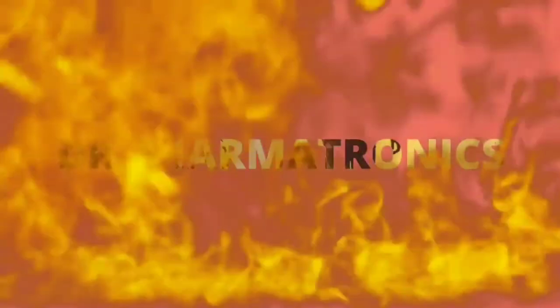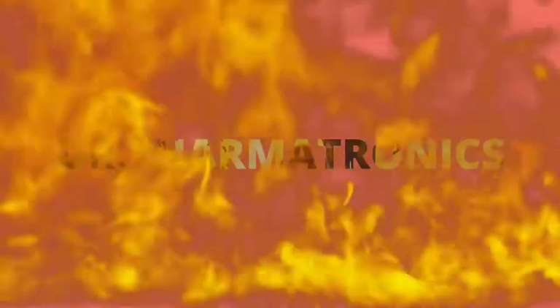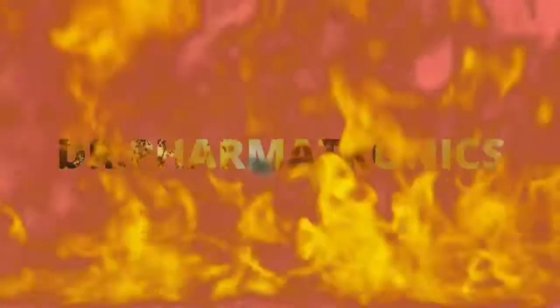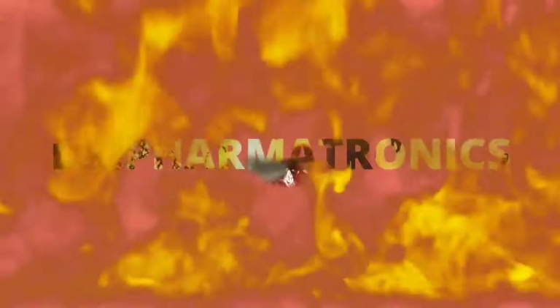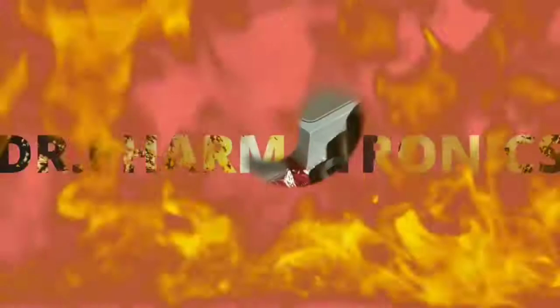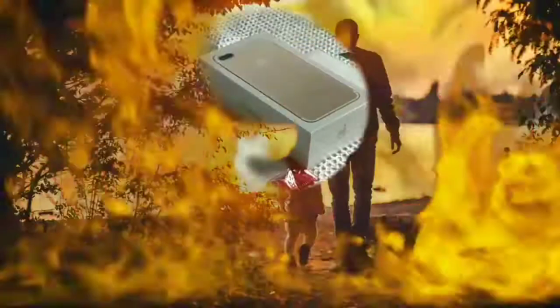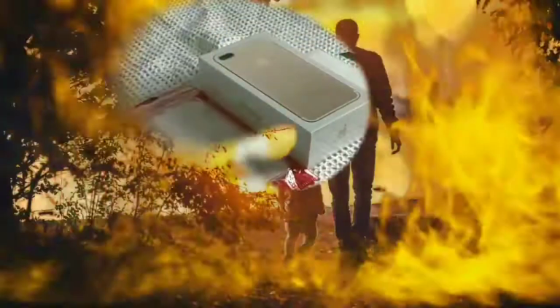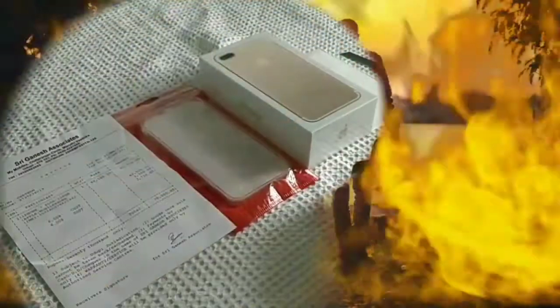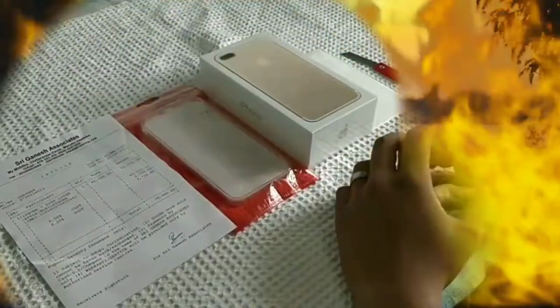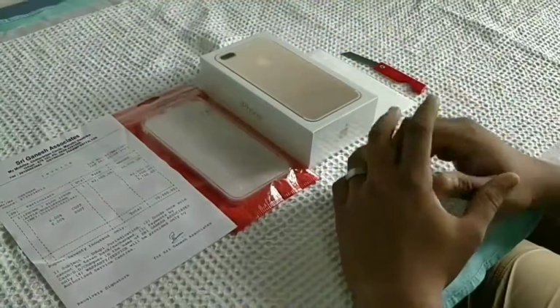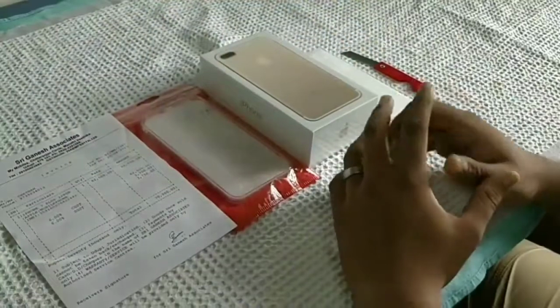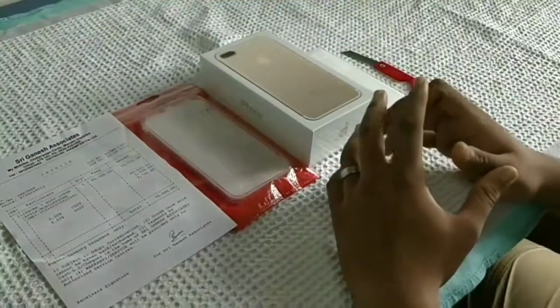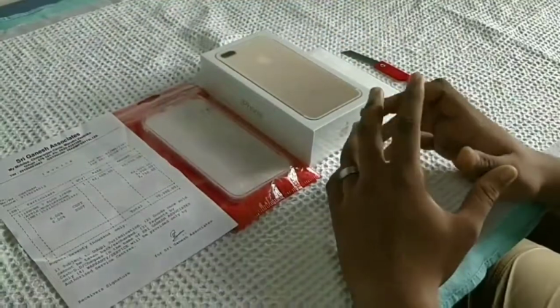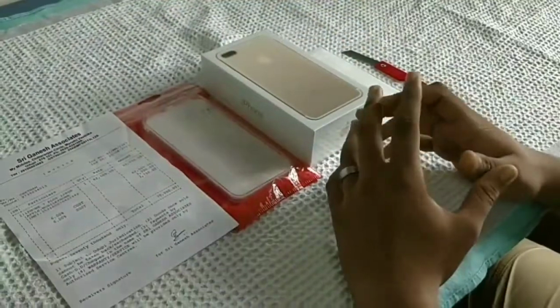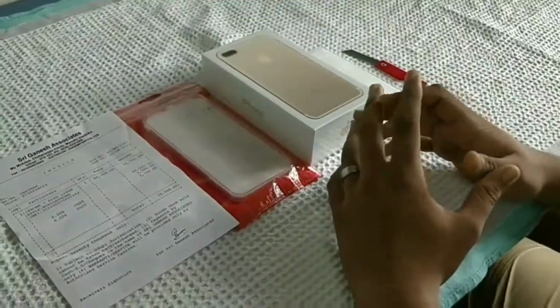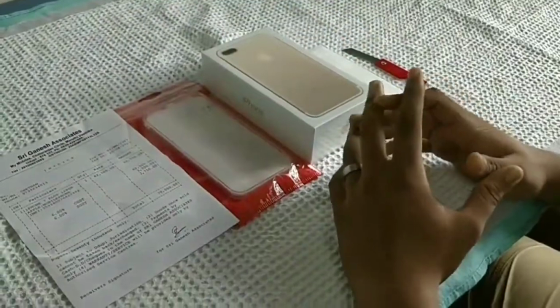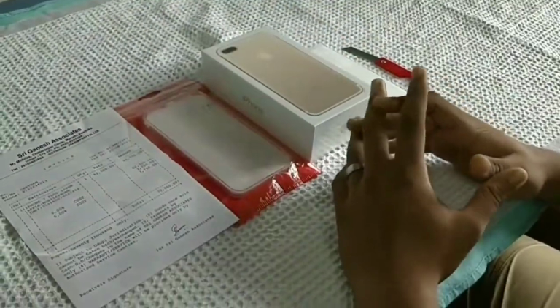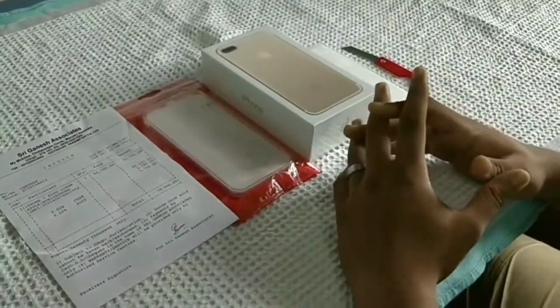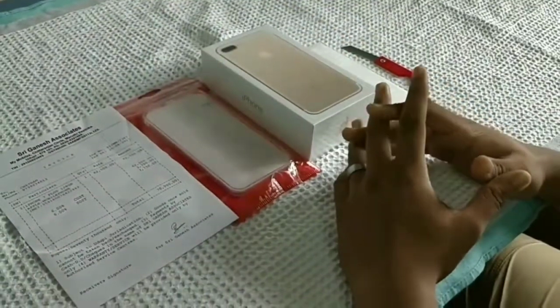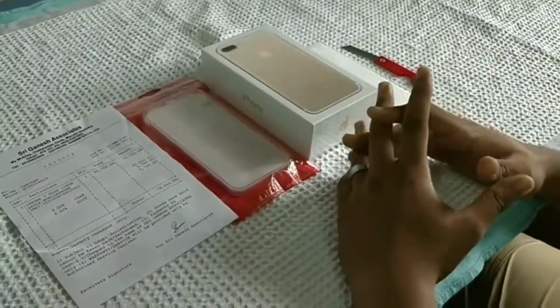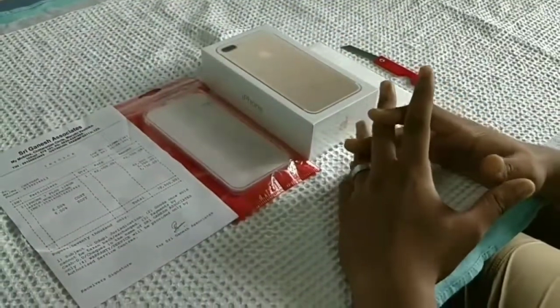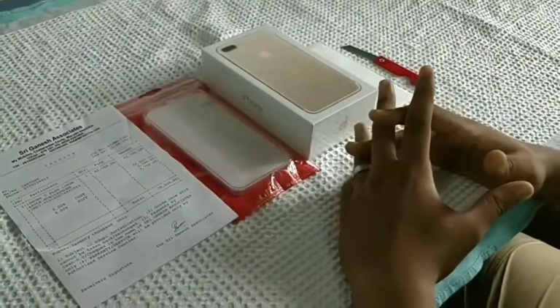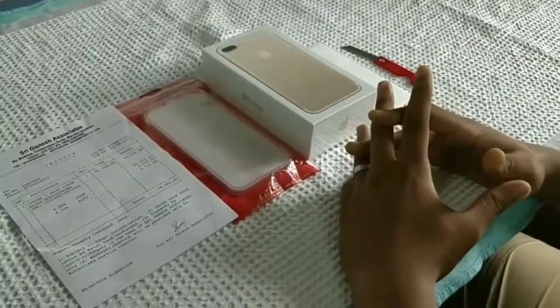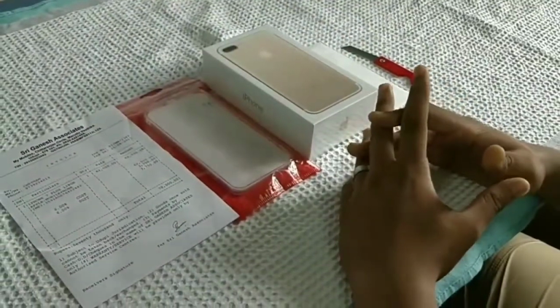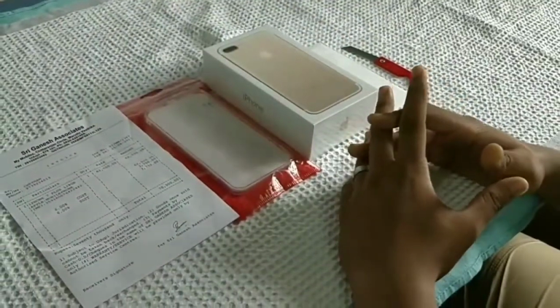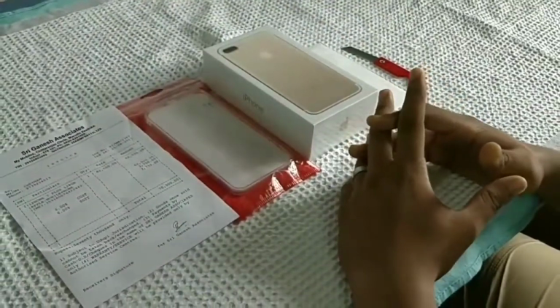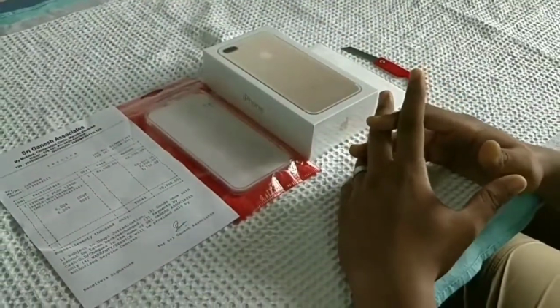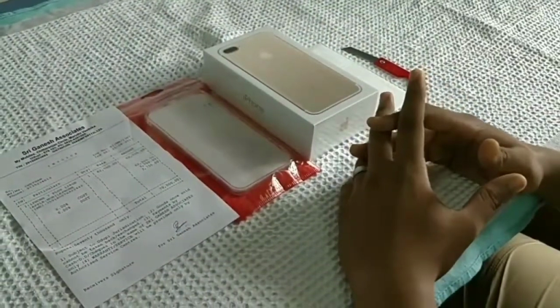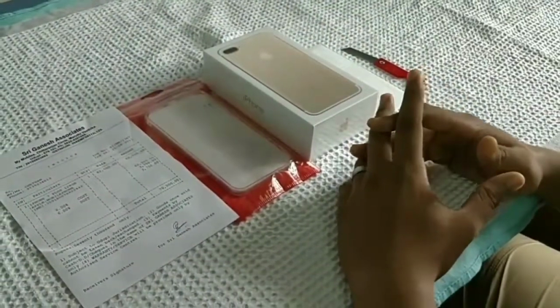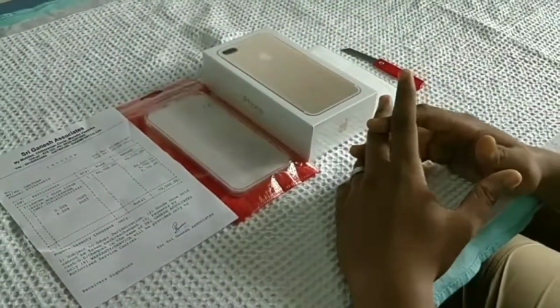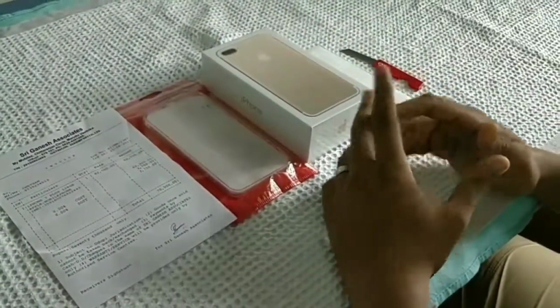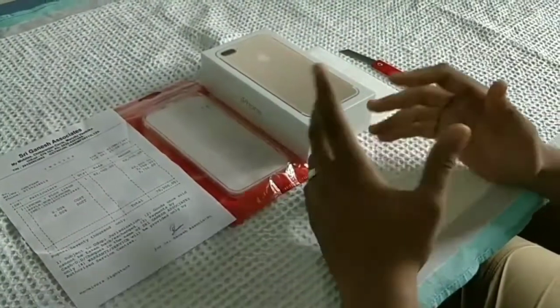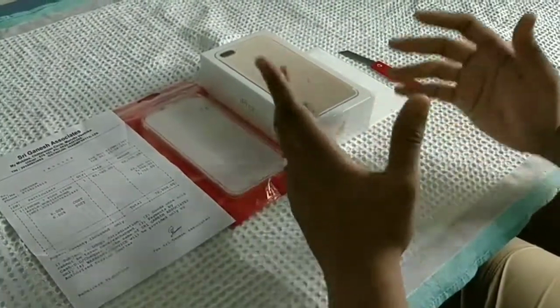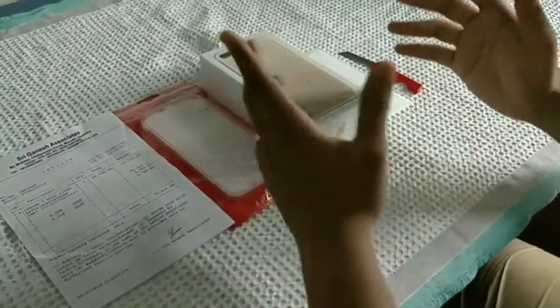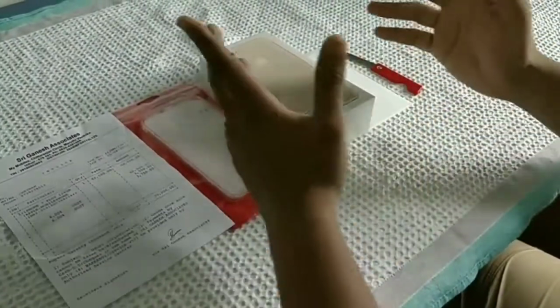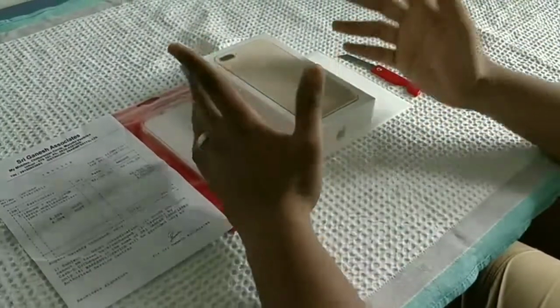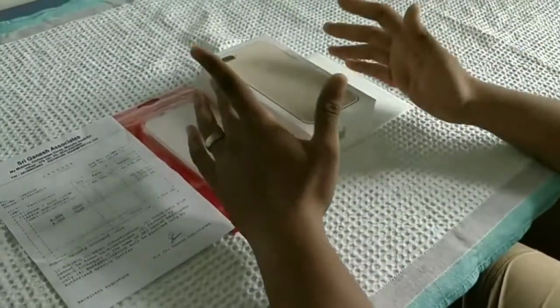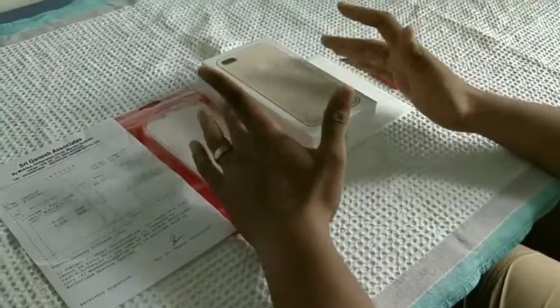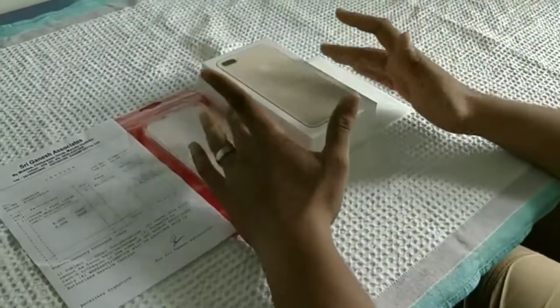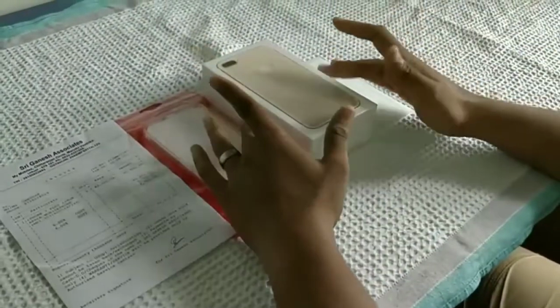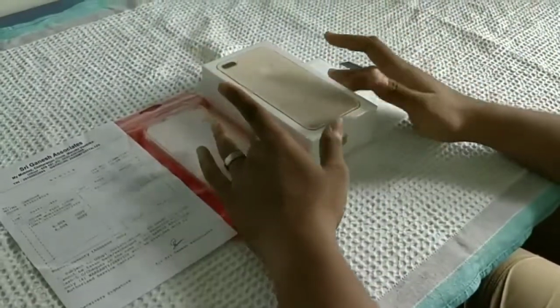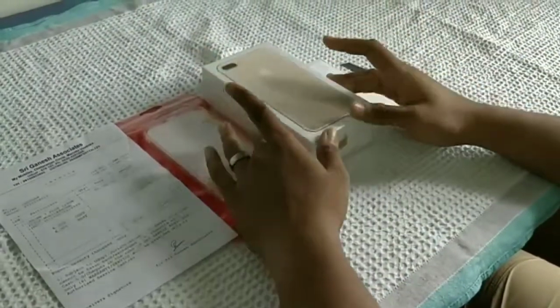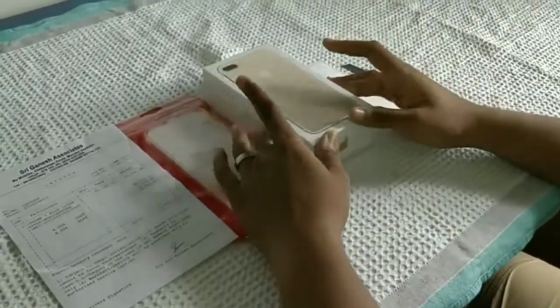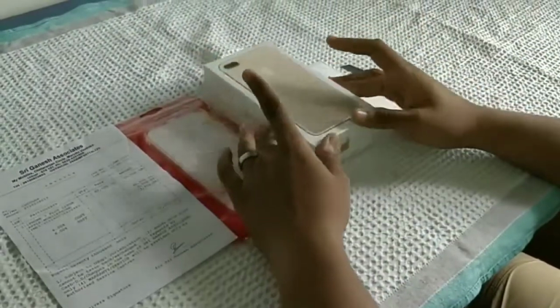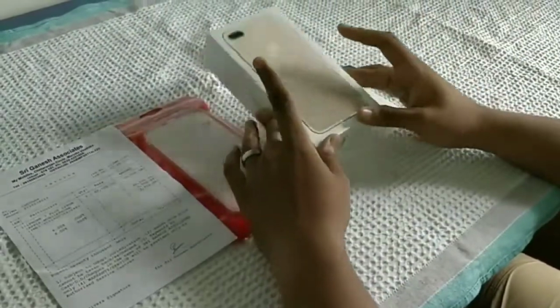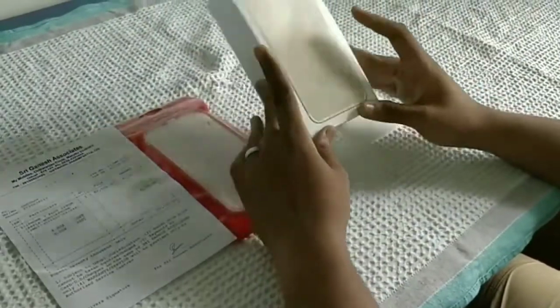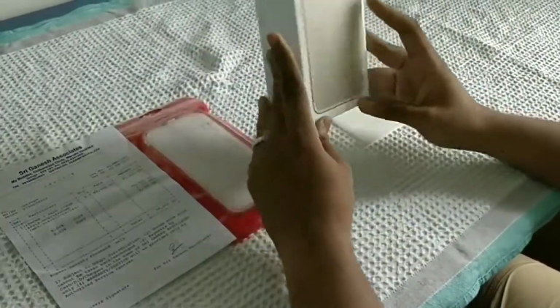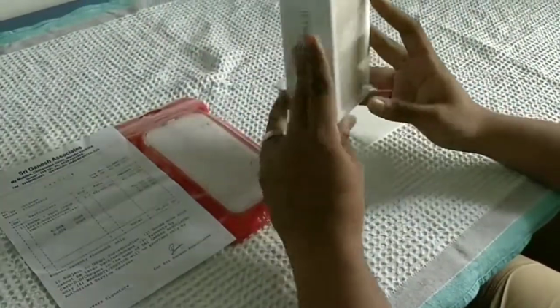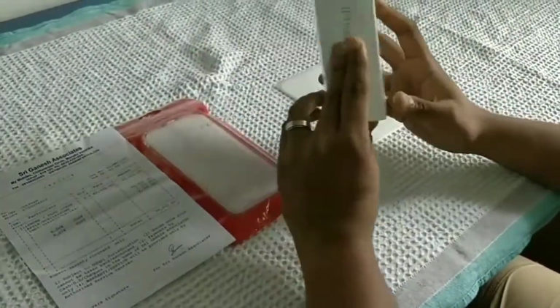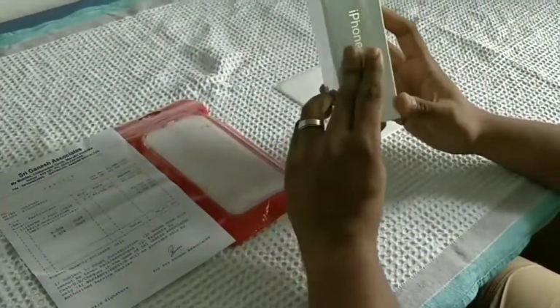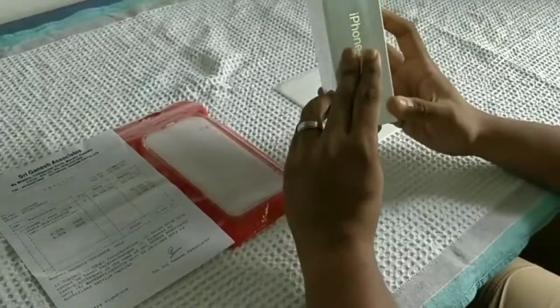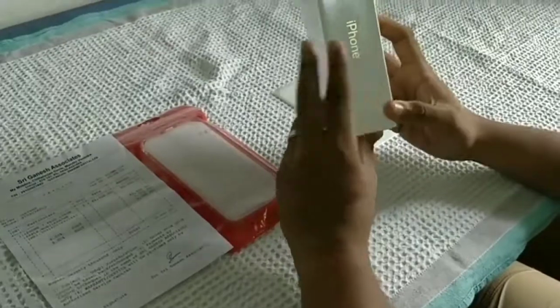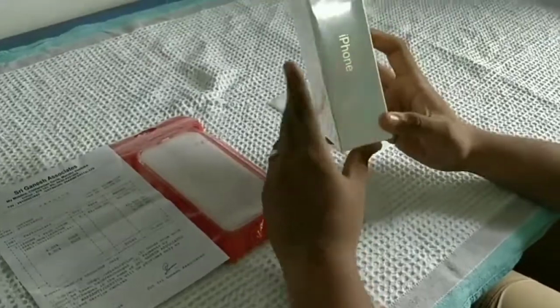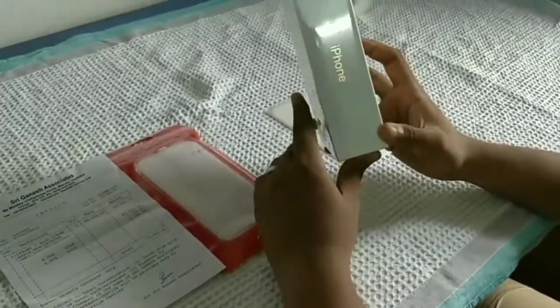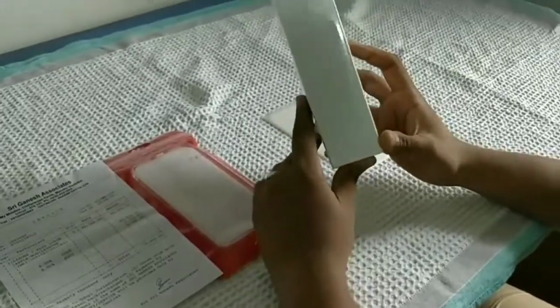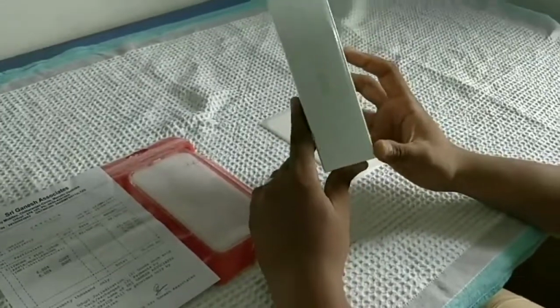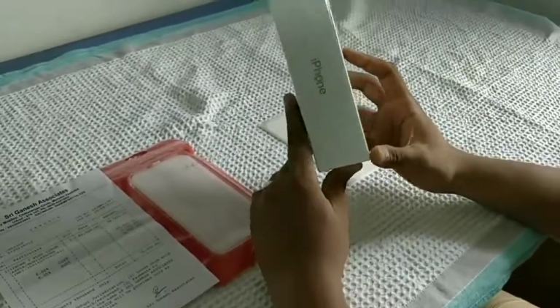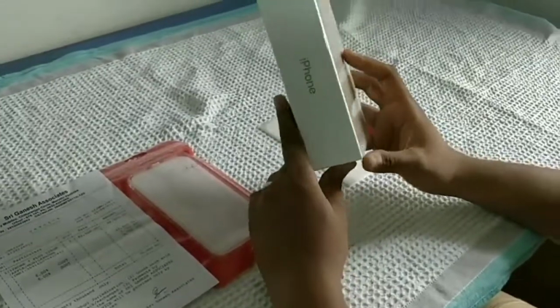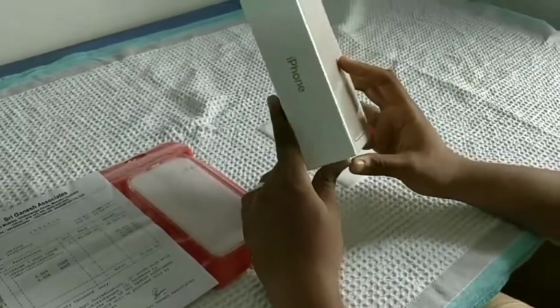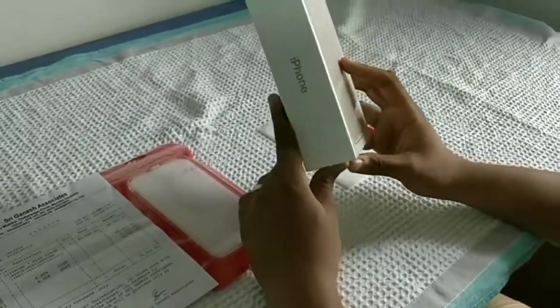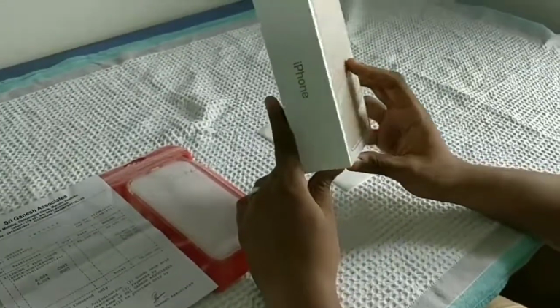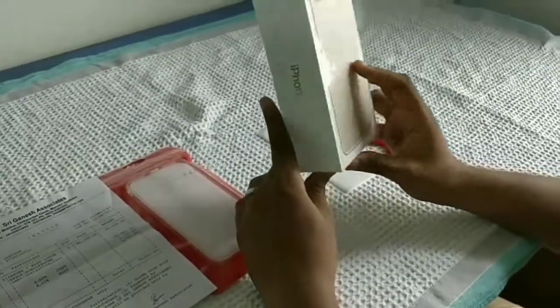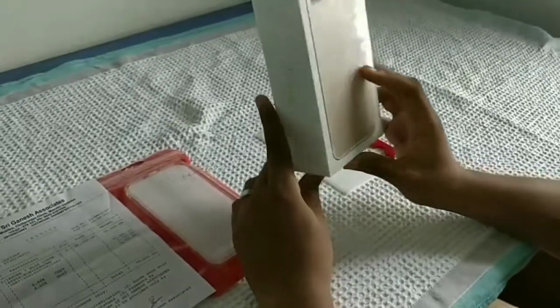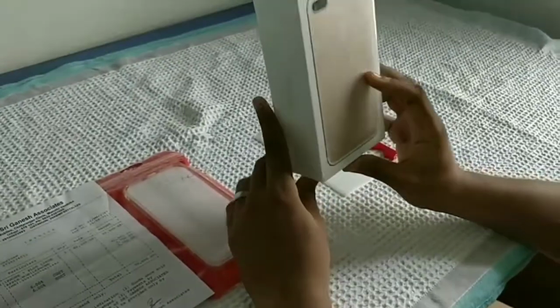Hello everyone, this is another episode of Dr. PharmaTronics. Today we are going to see the unboxing video of iPhone 7 Plus Gold version.